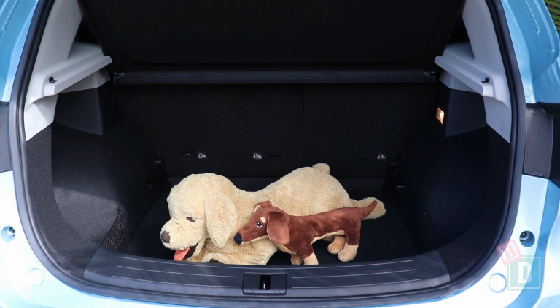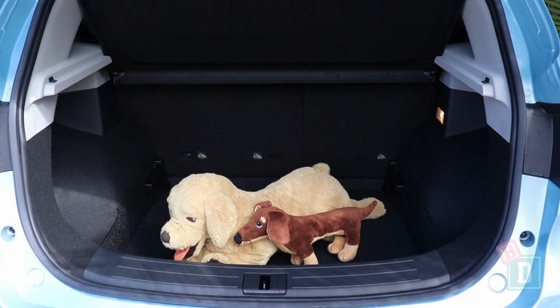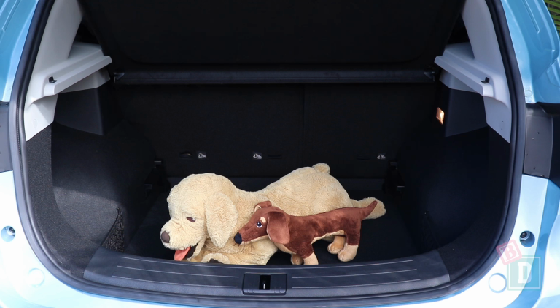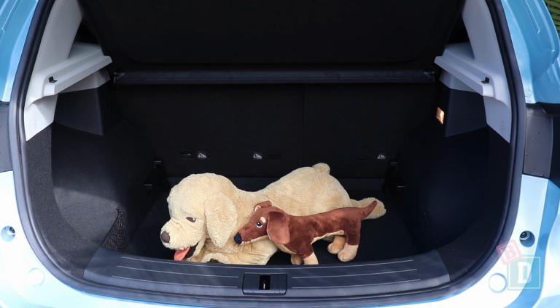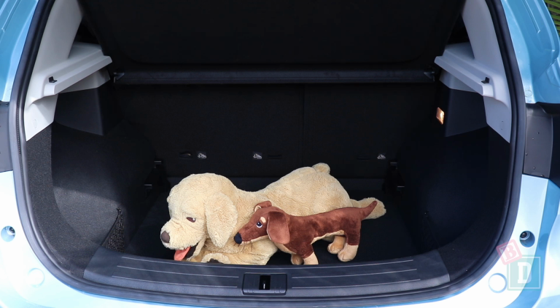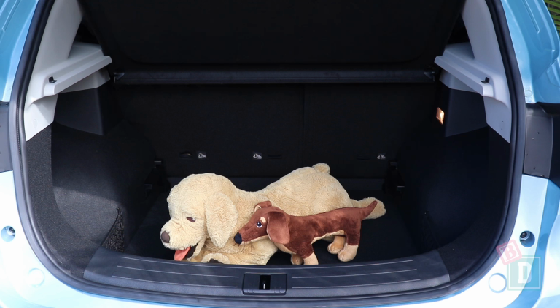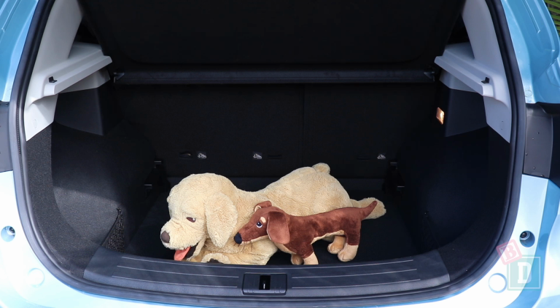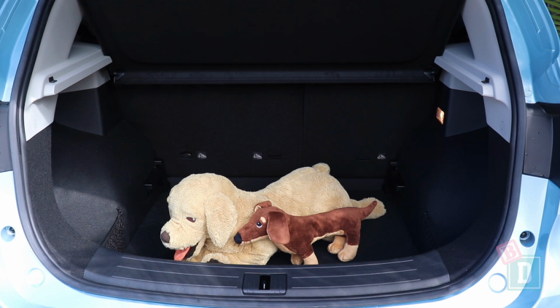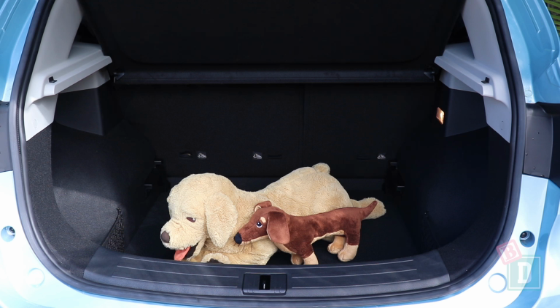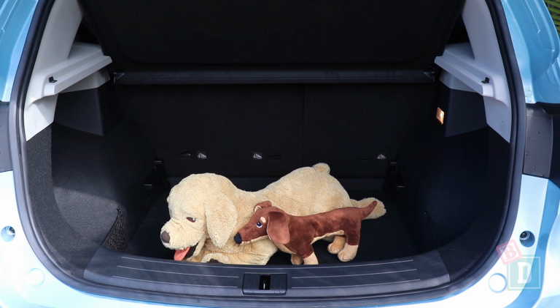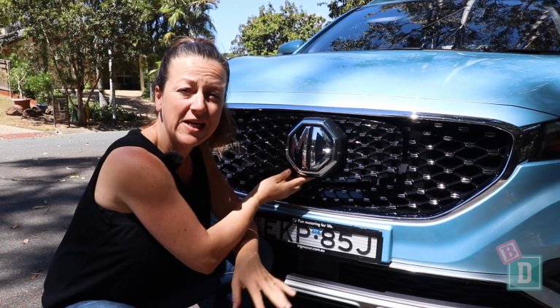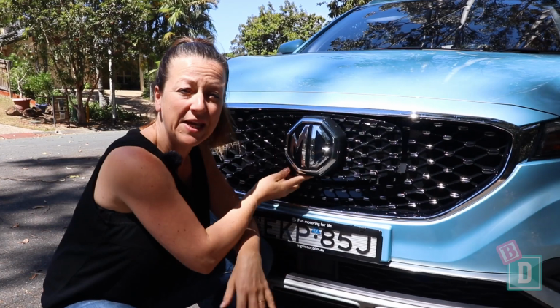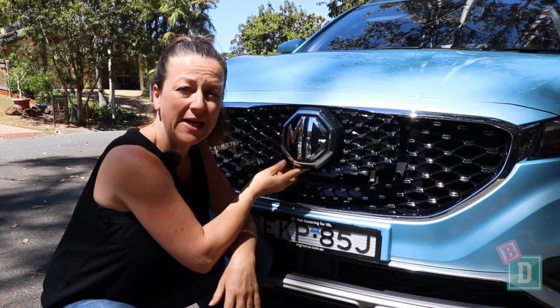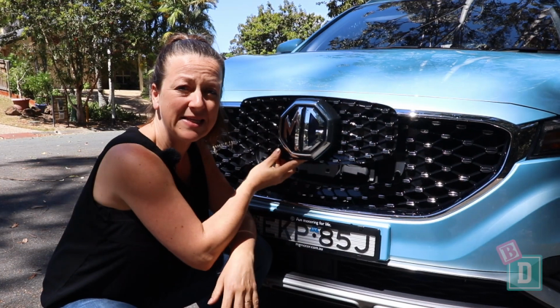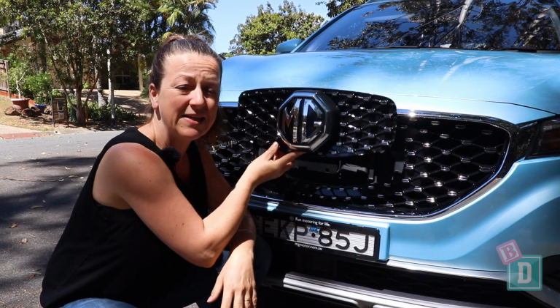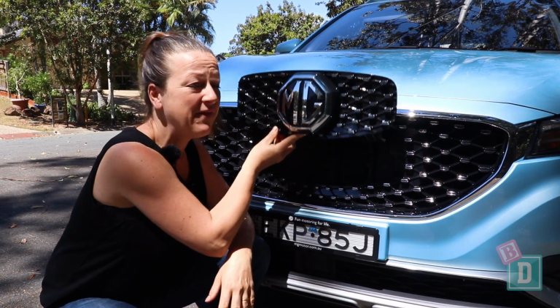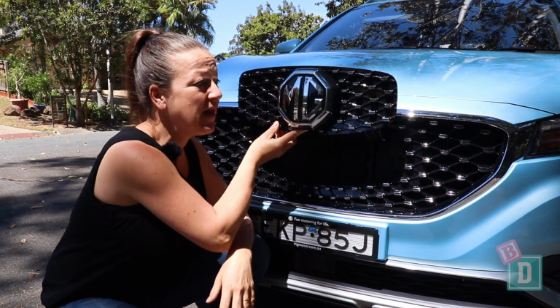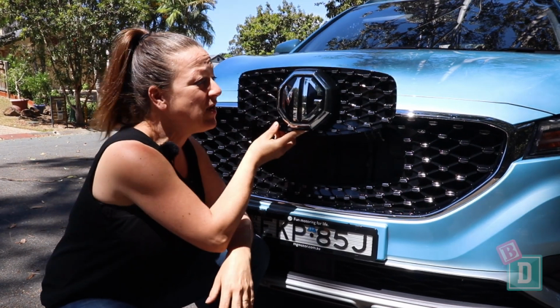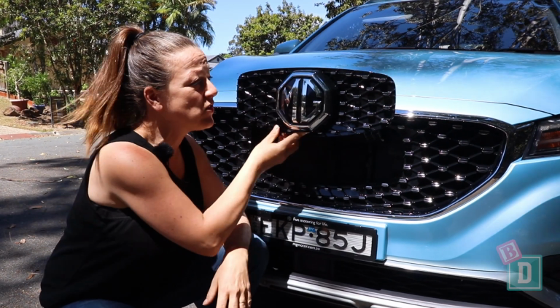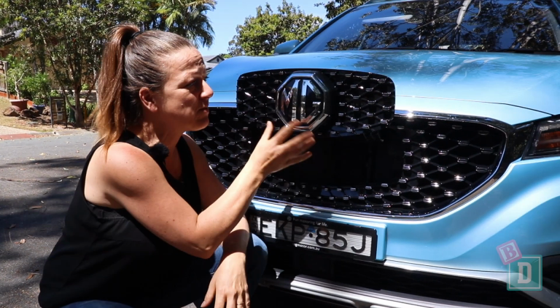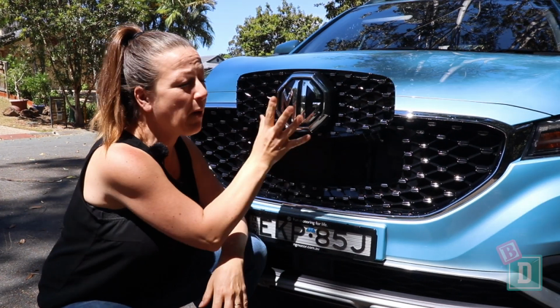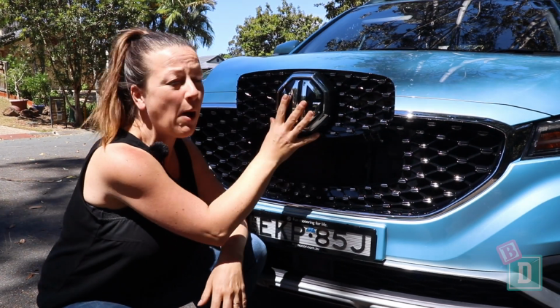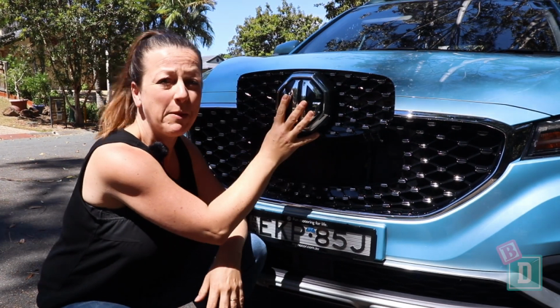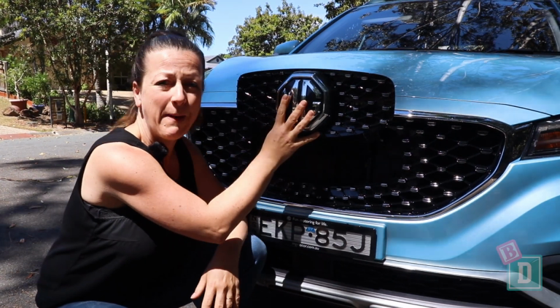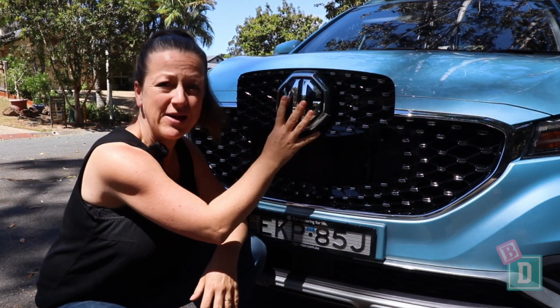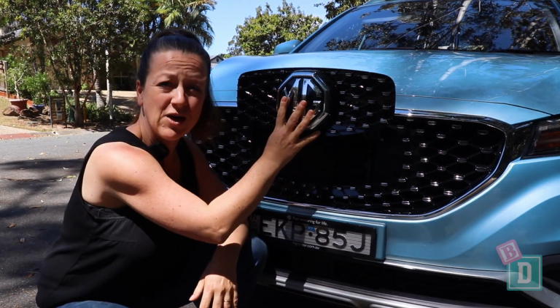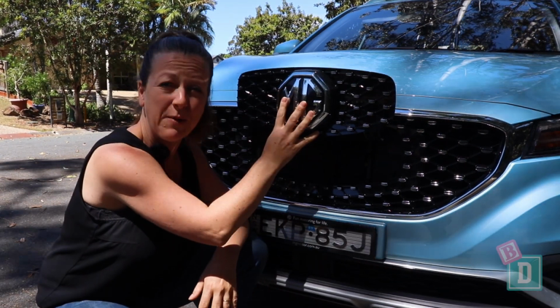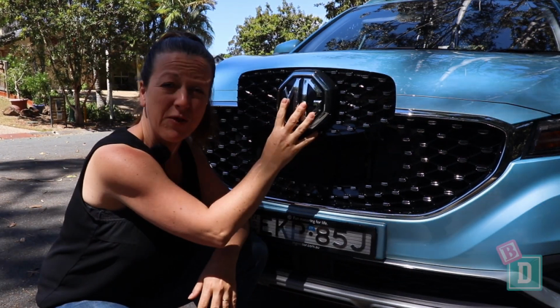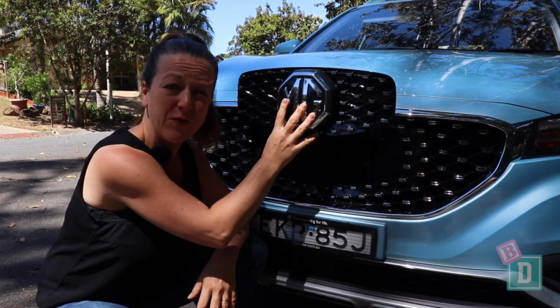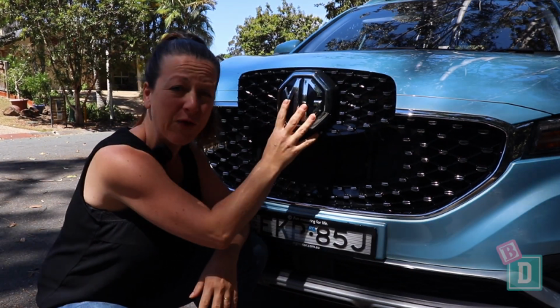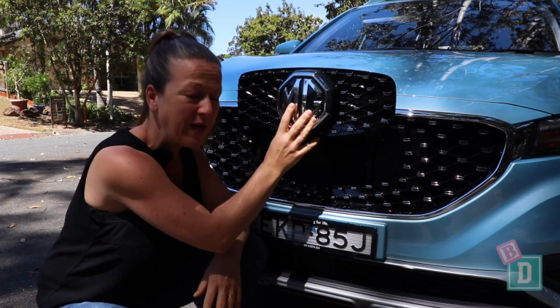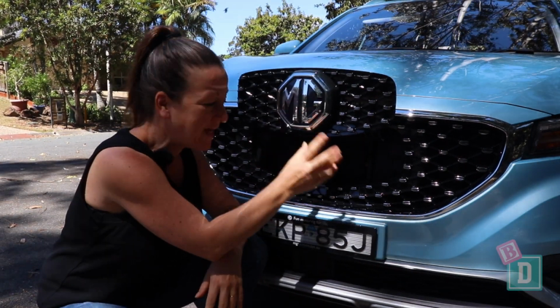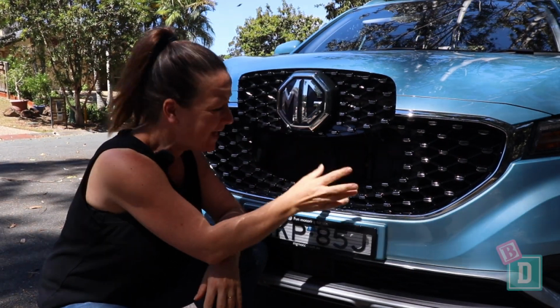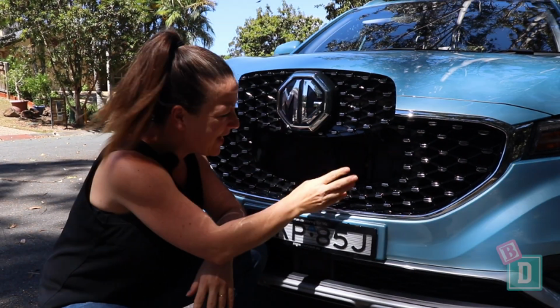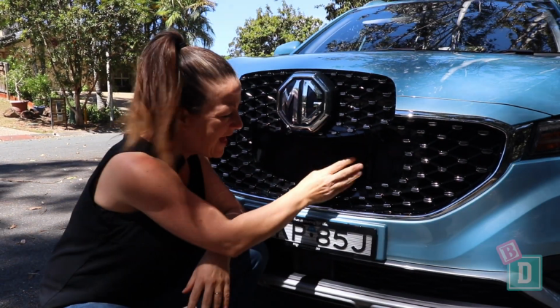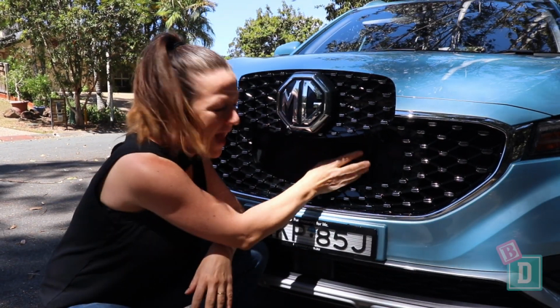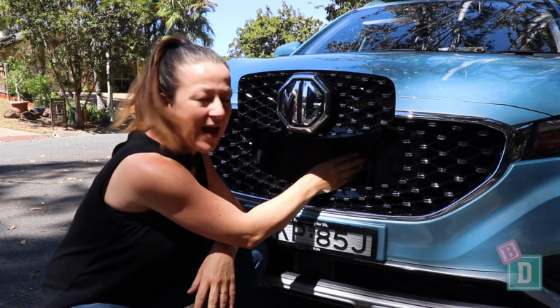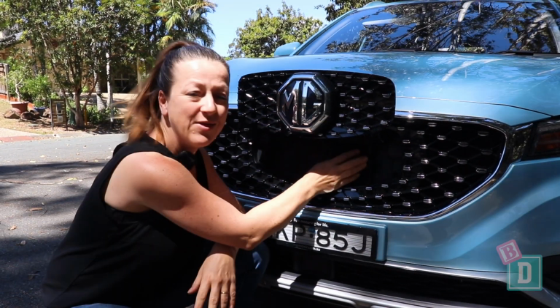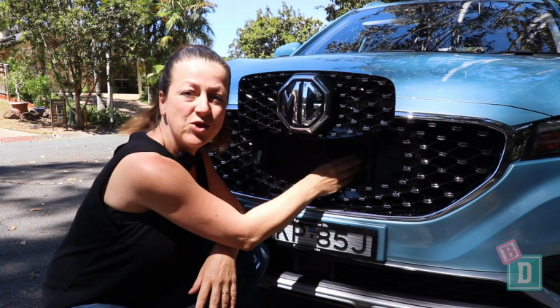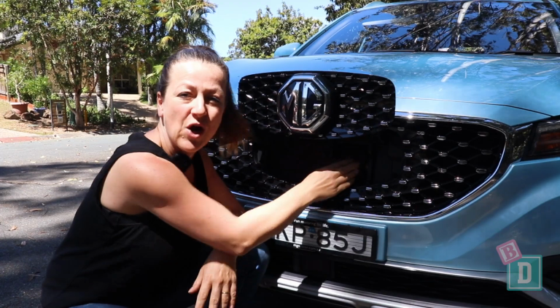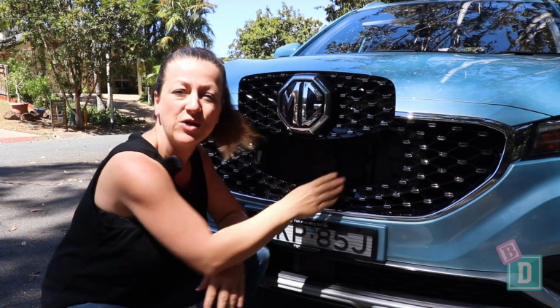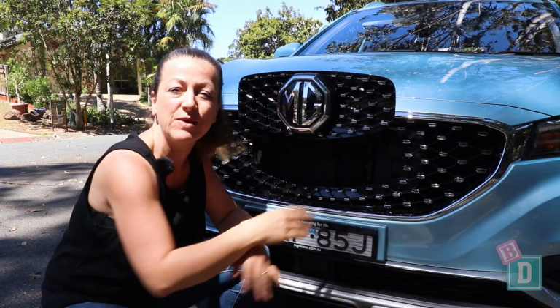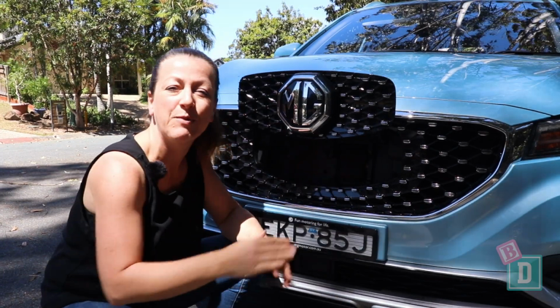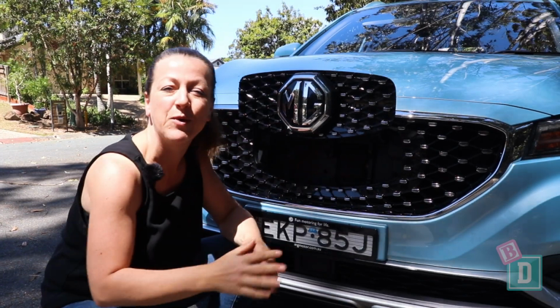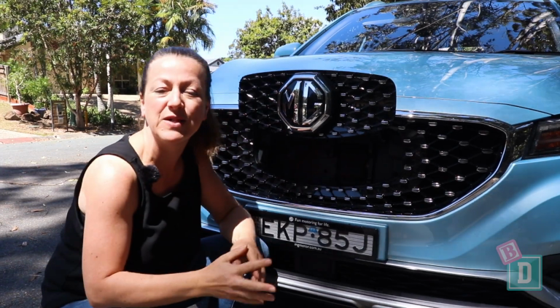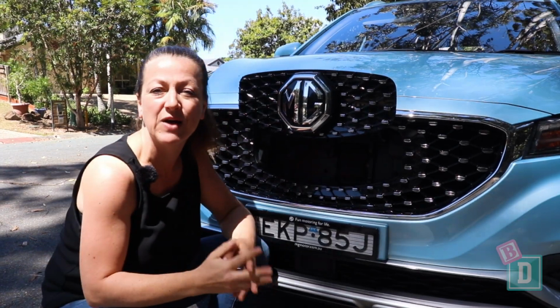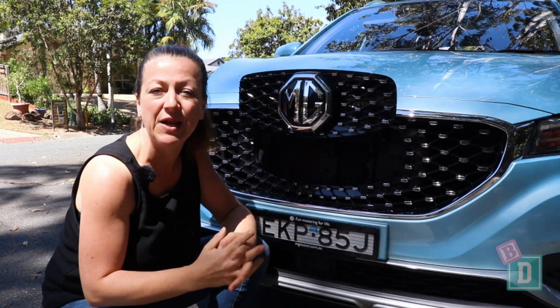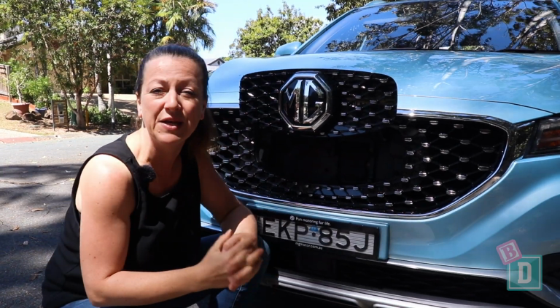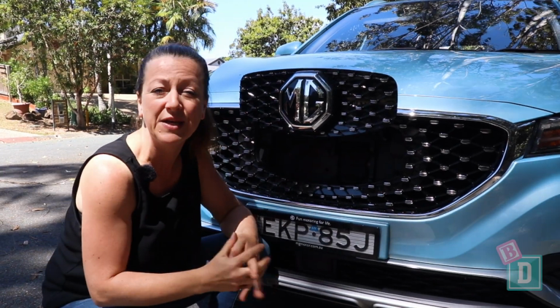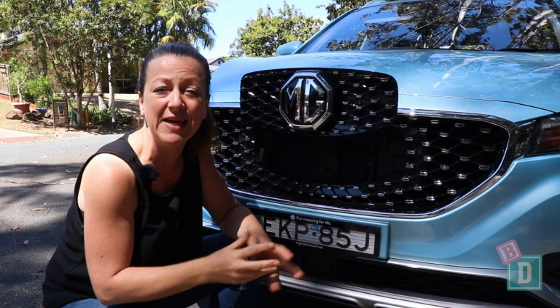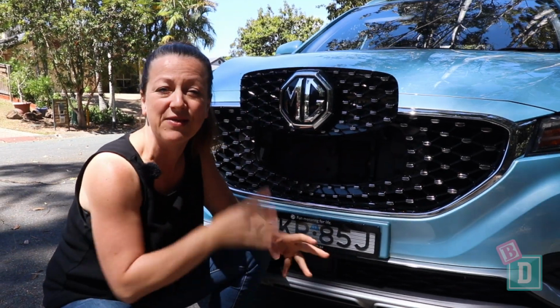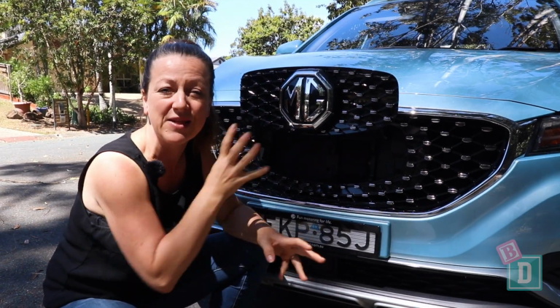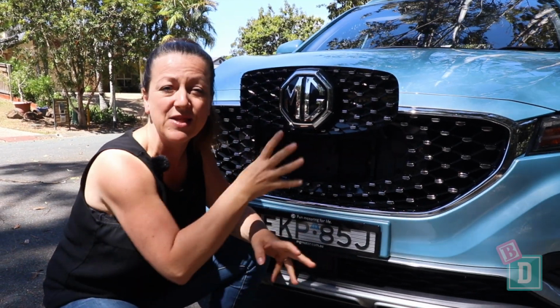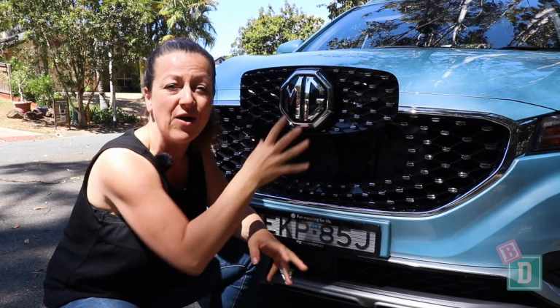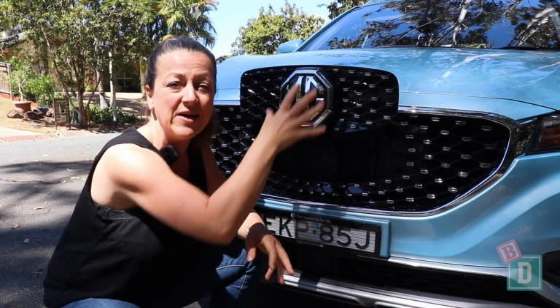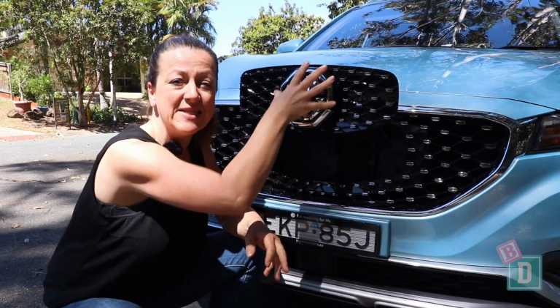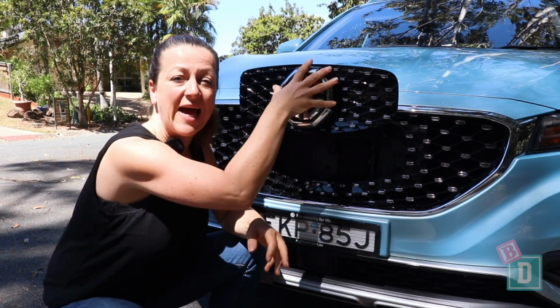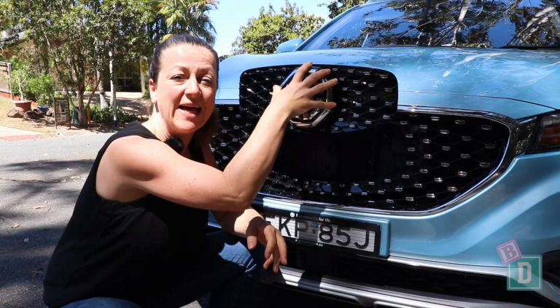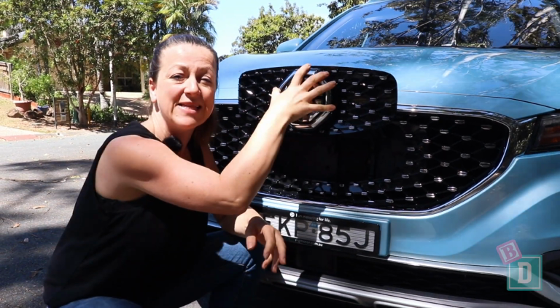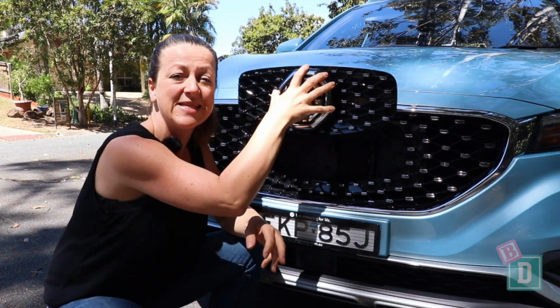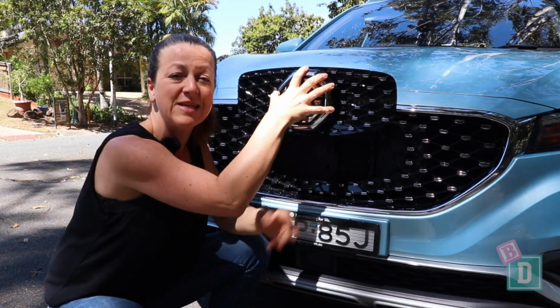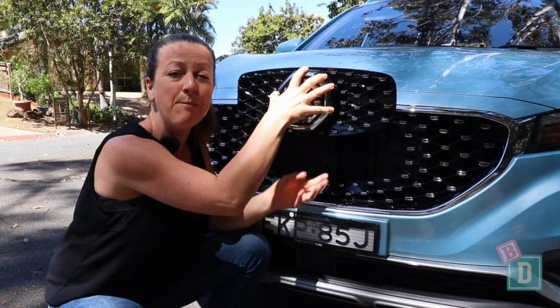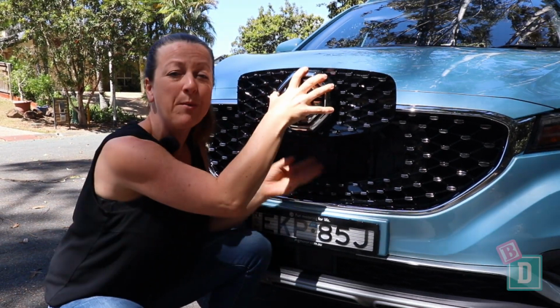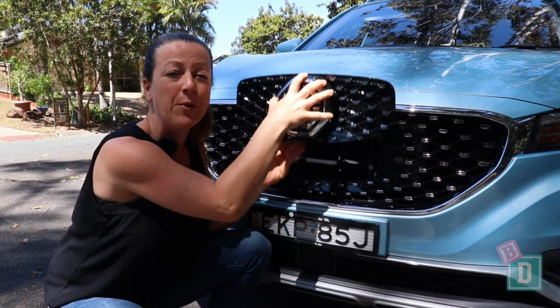To charge the ZS EV you just pop the badge up at the front and the charging points are underneath — nice and simple.